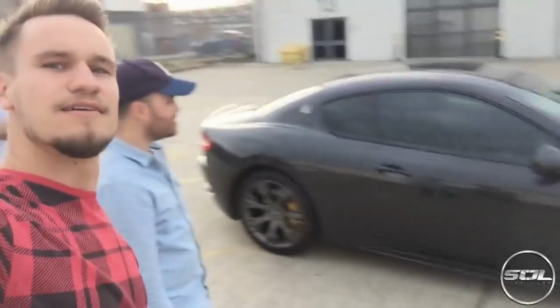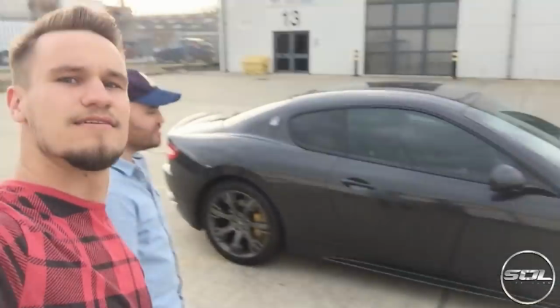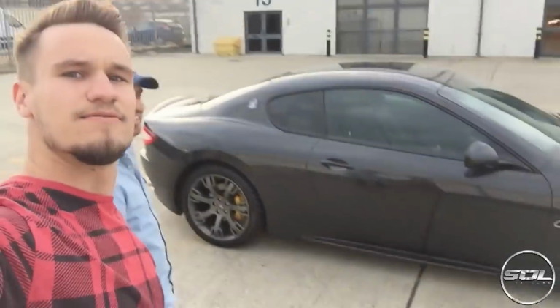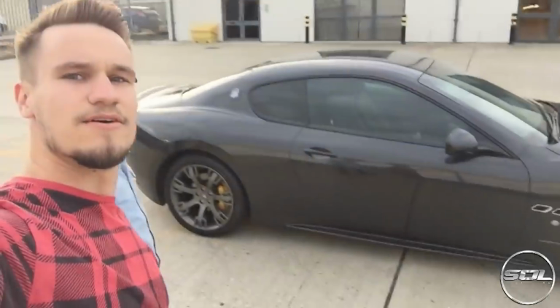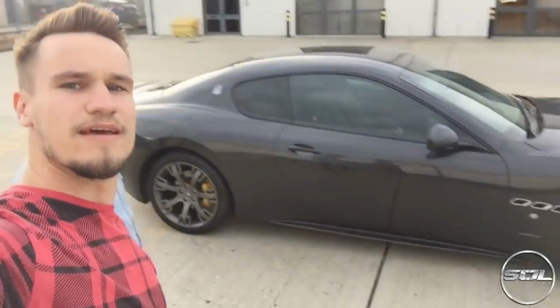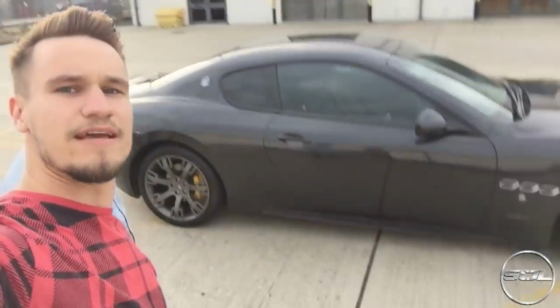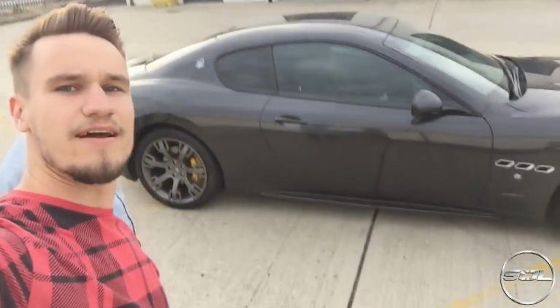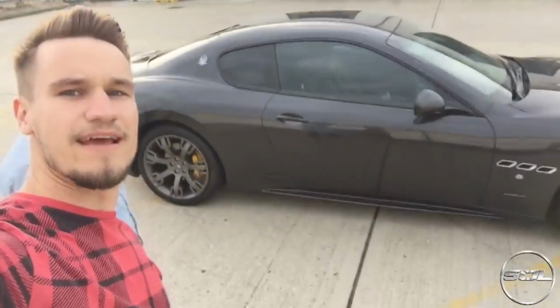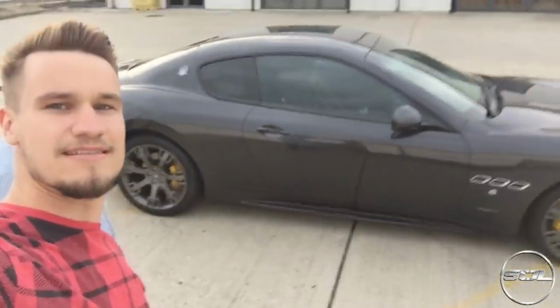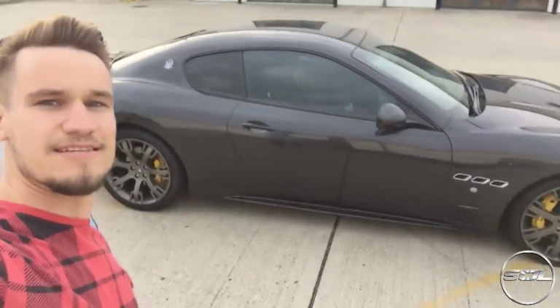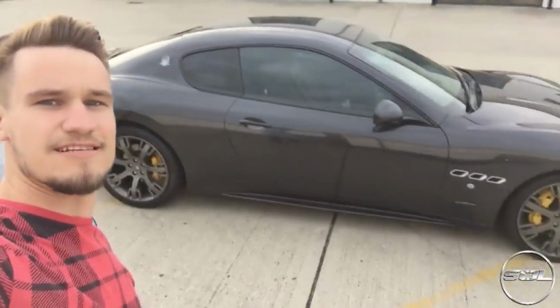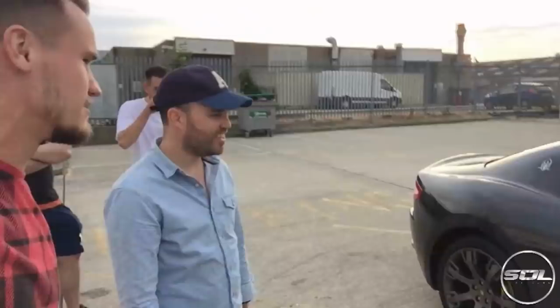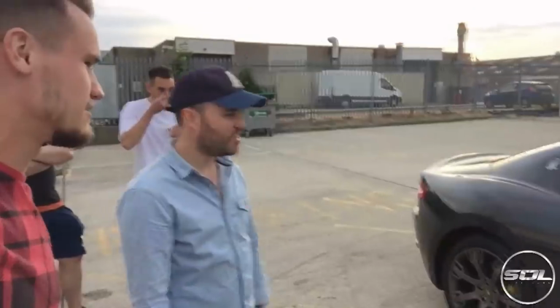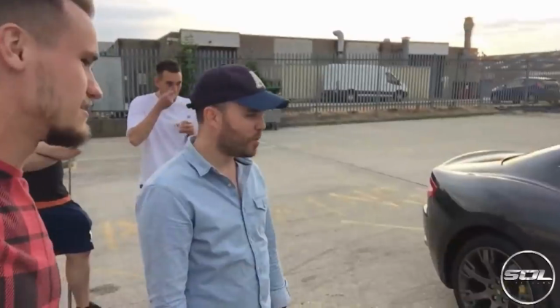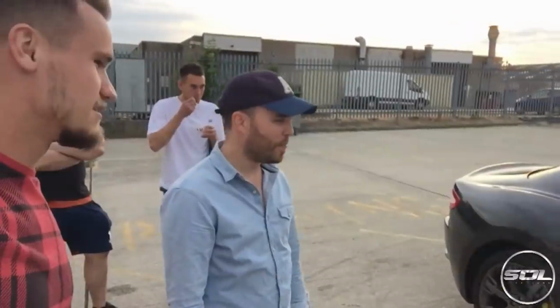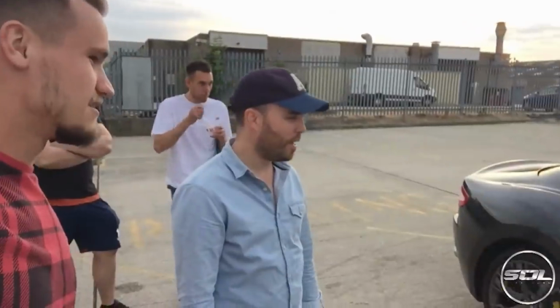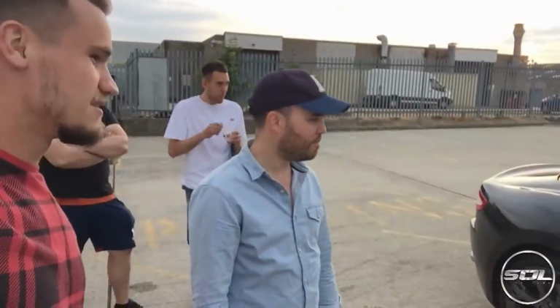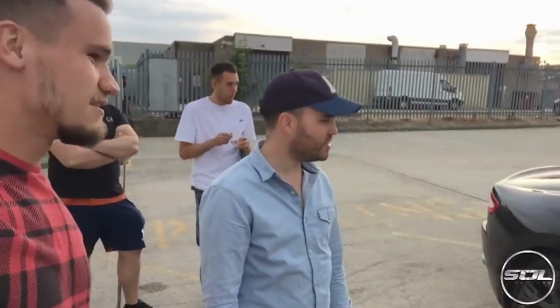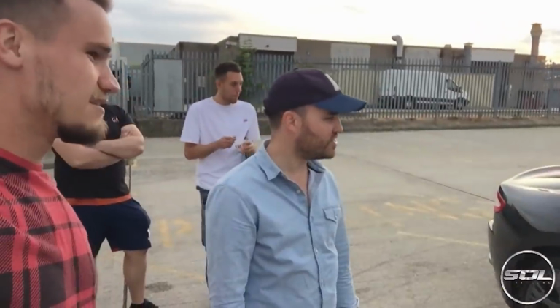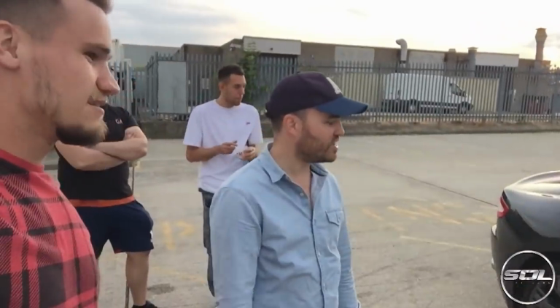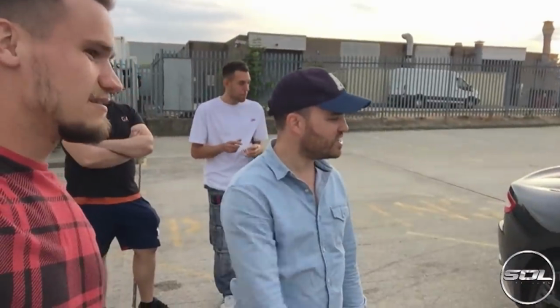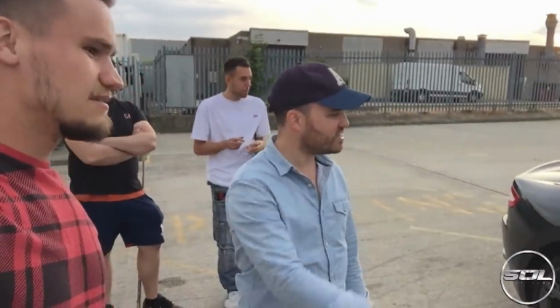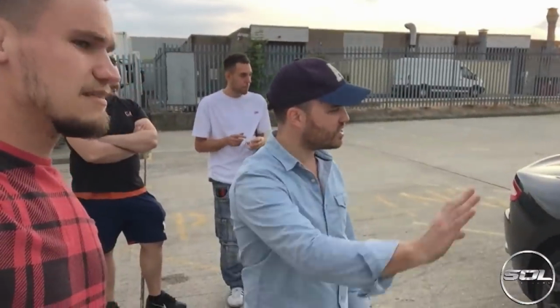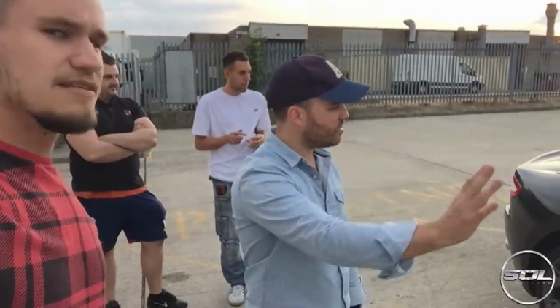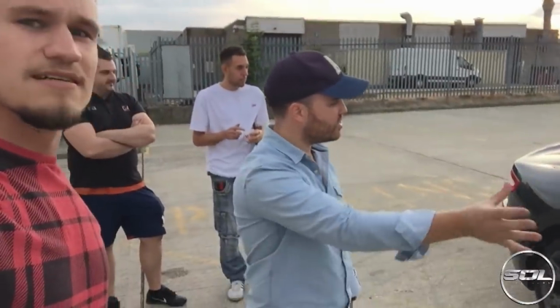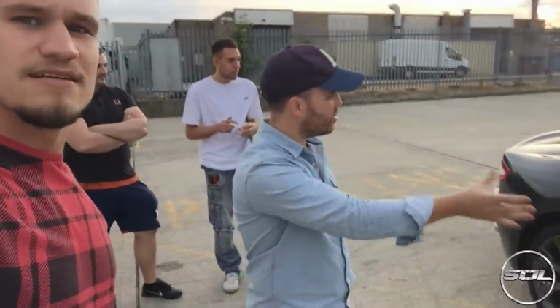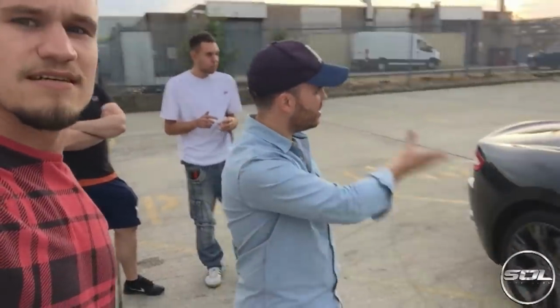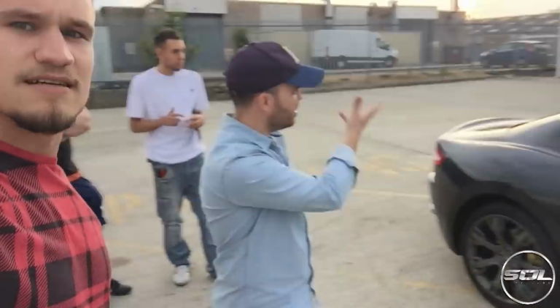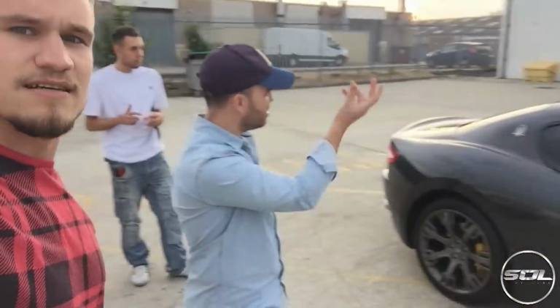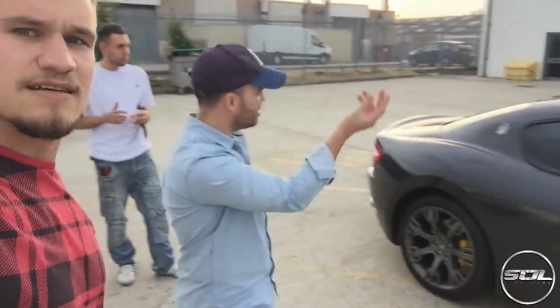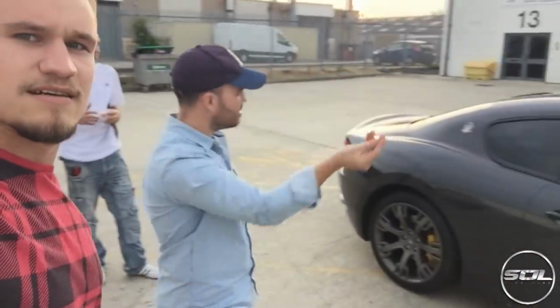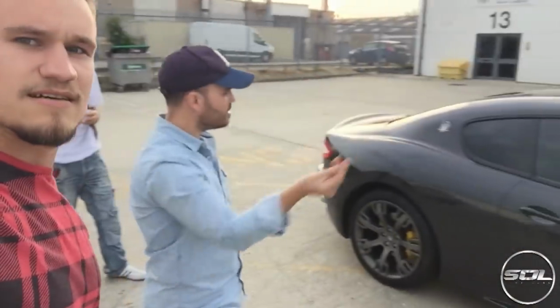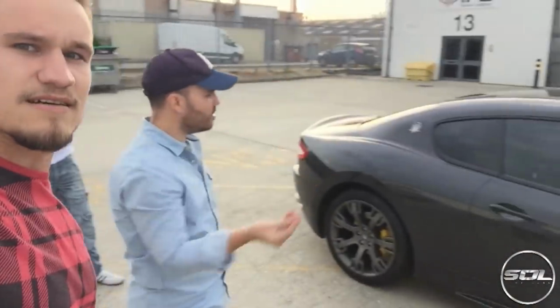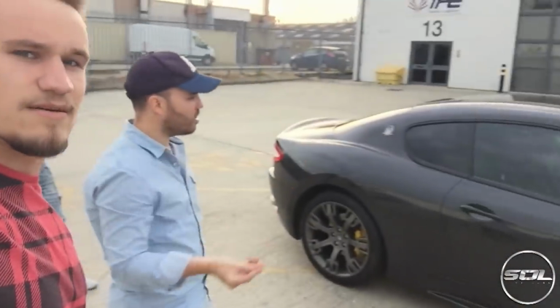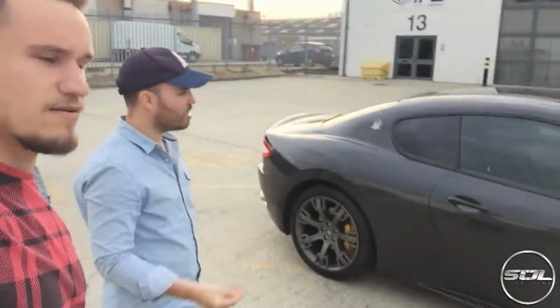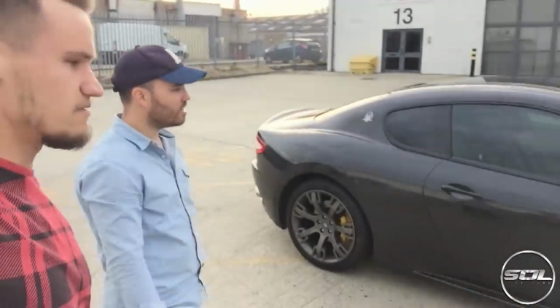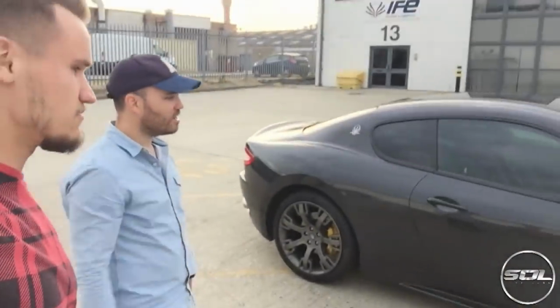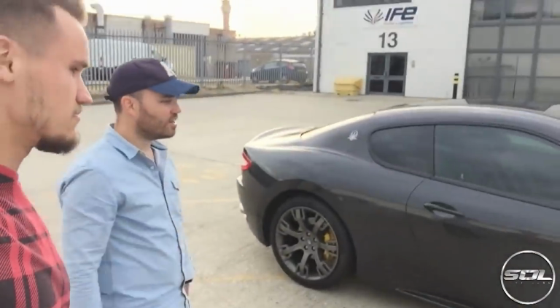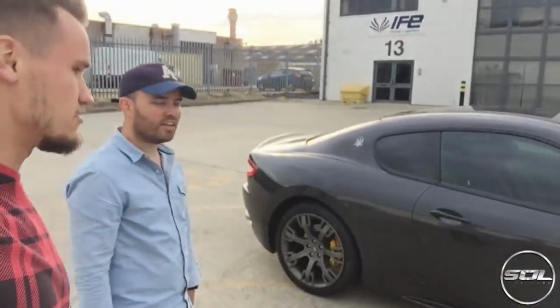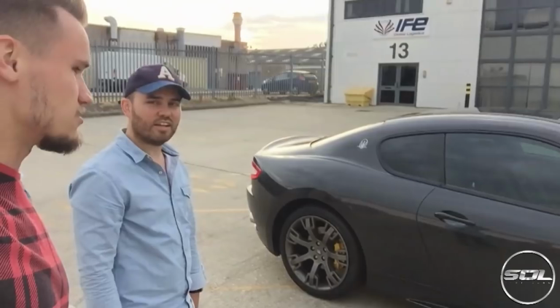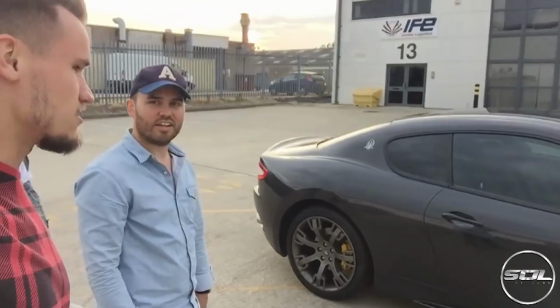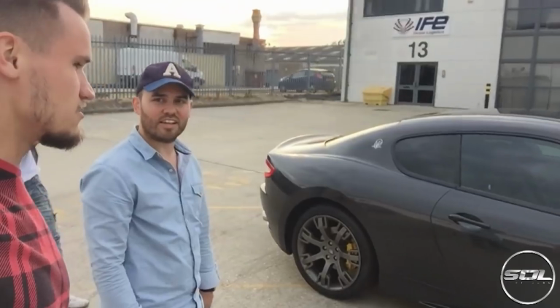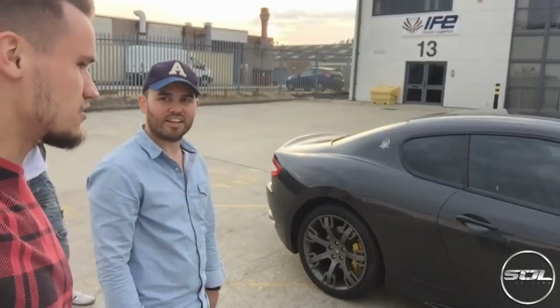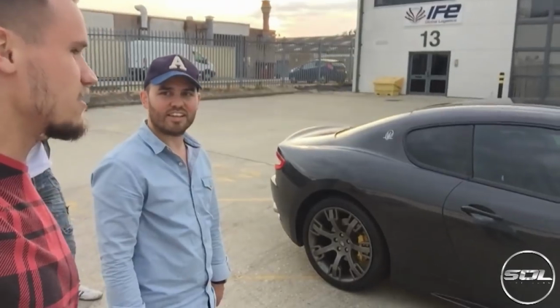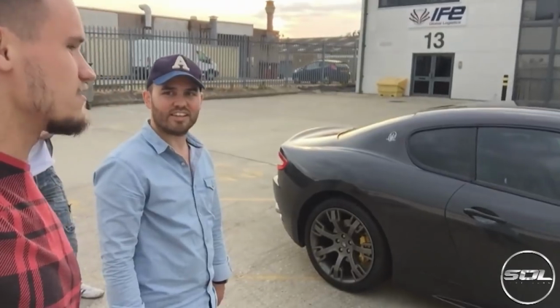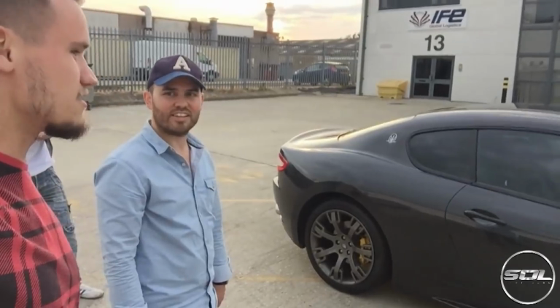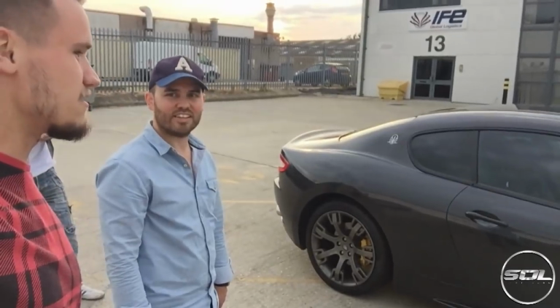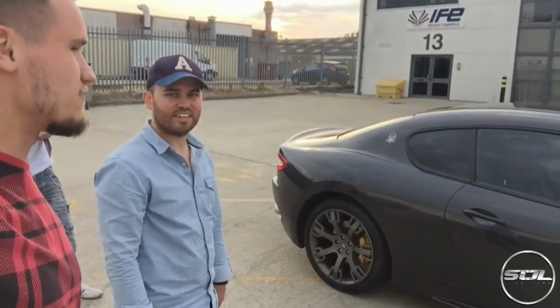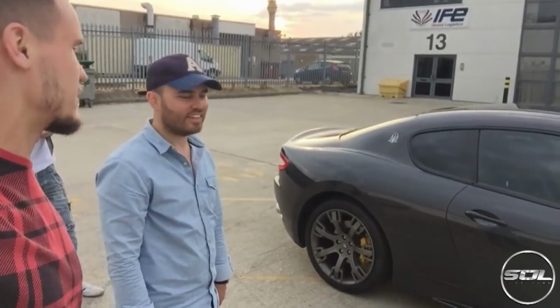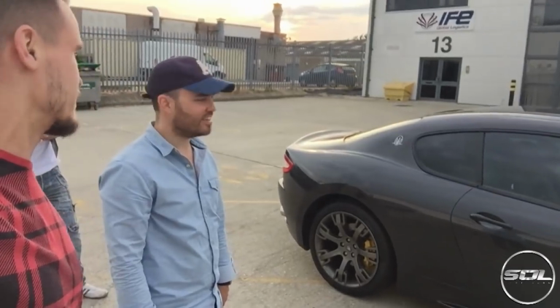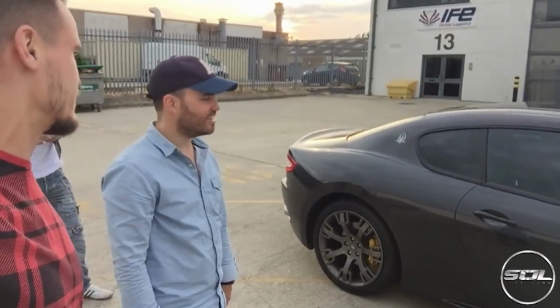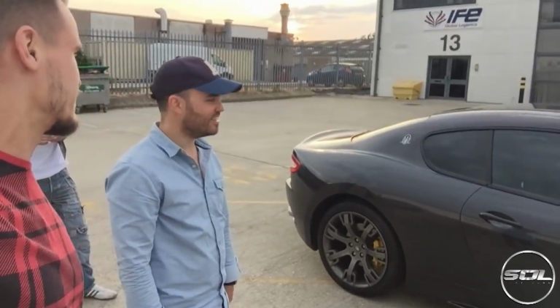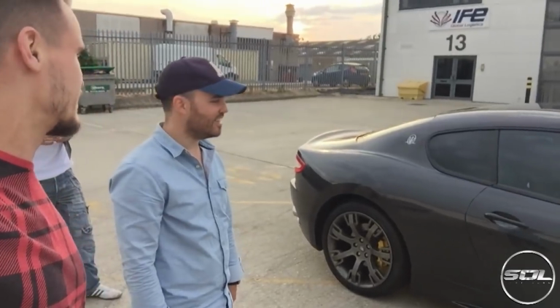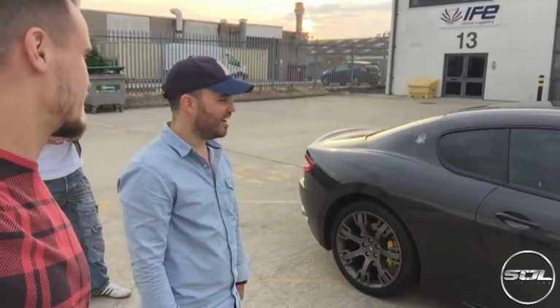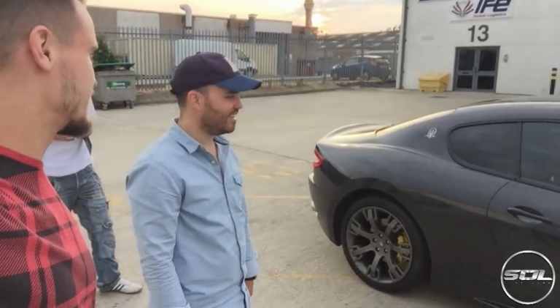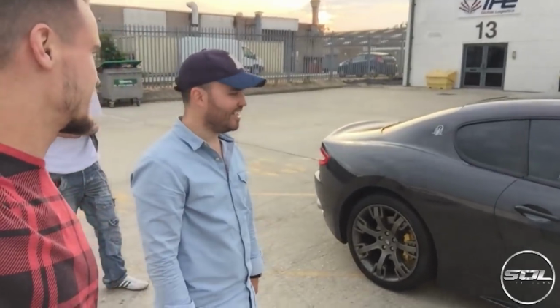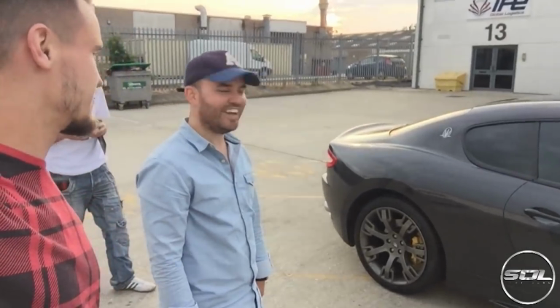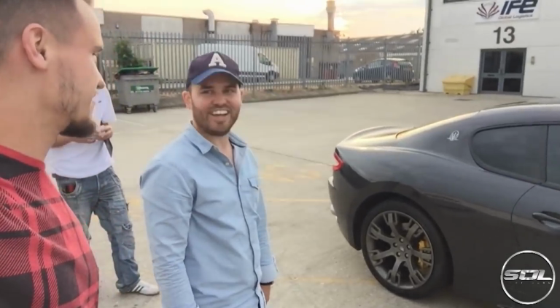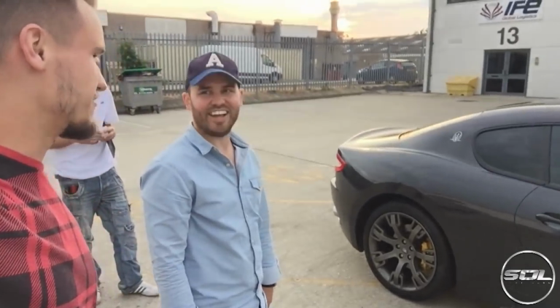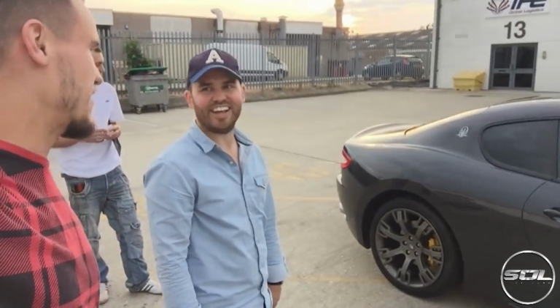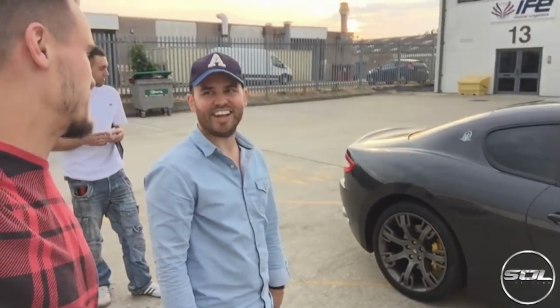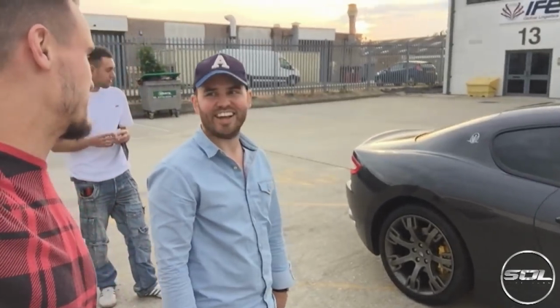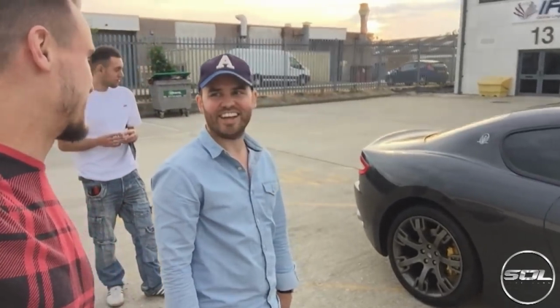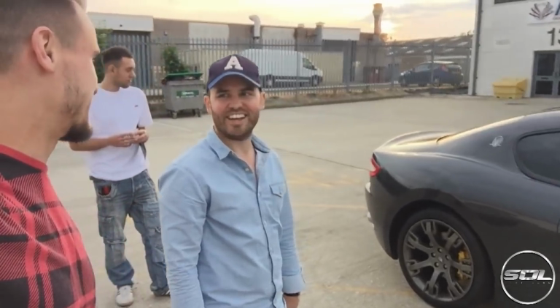Well there you go ladies and gentlemen — this is the Cicconi Jolley wagon. Family wagon!